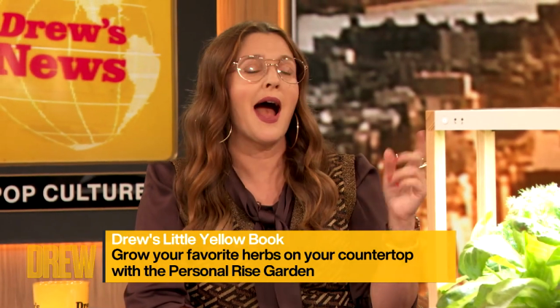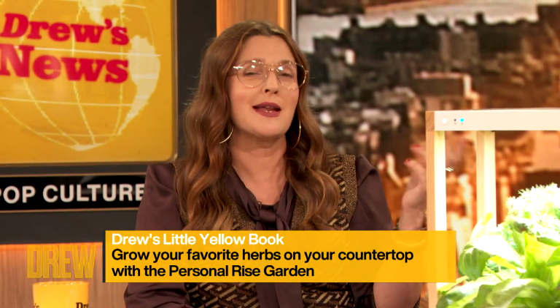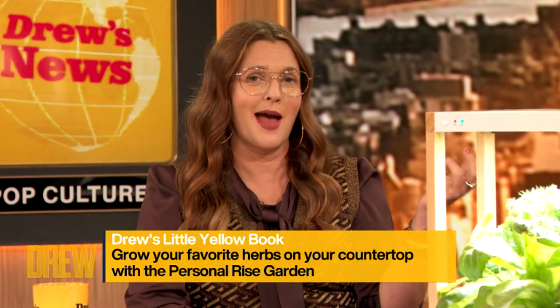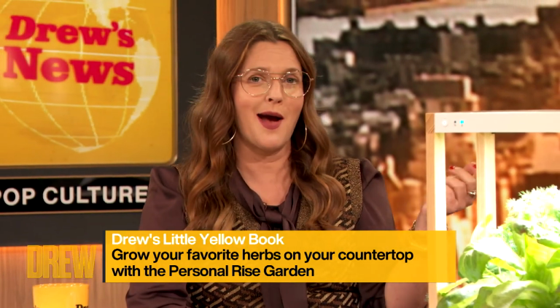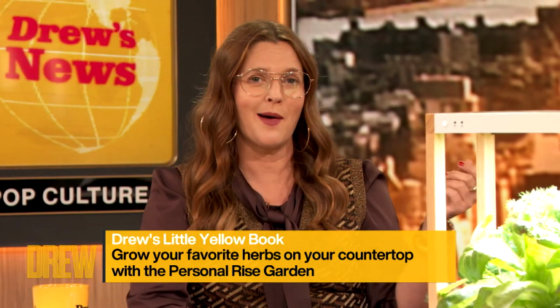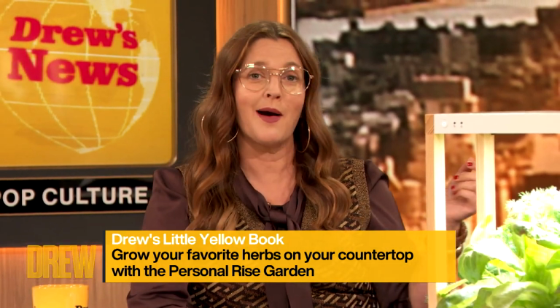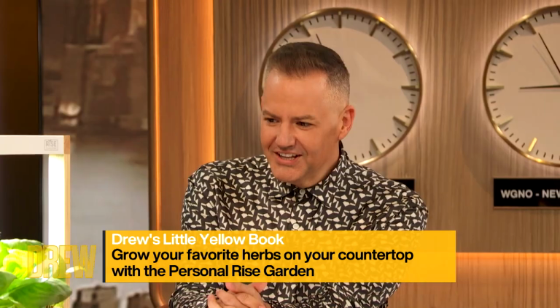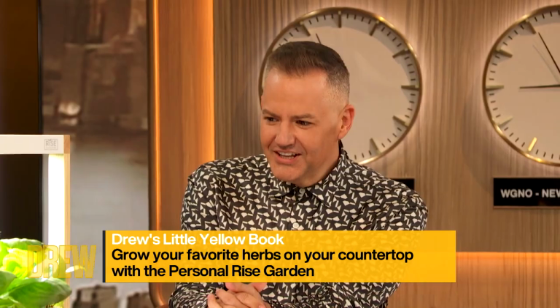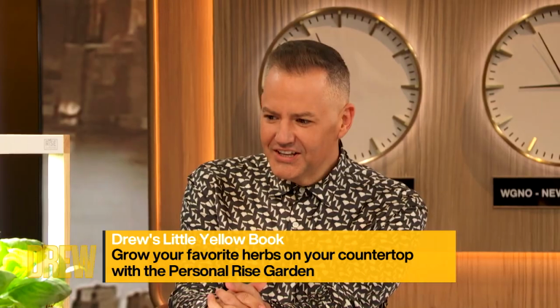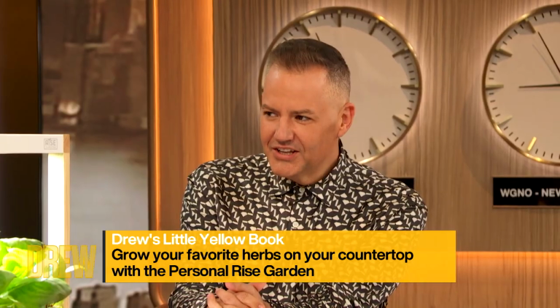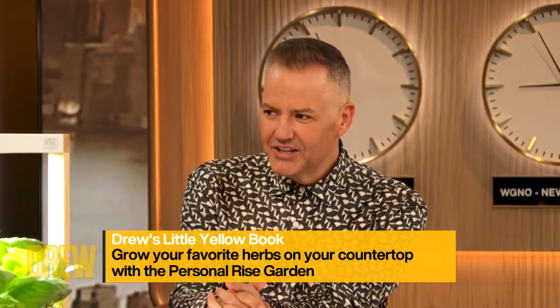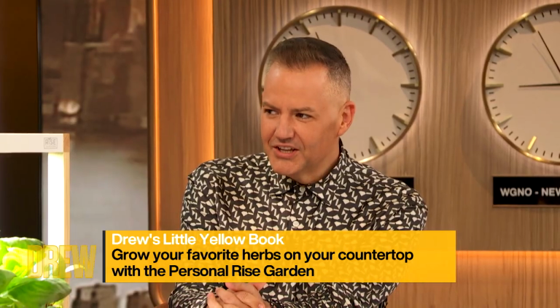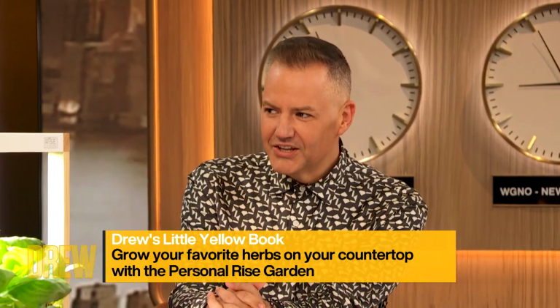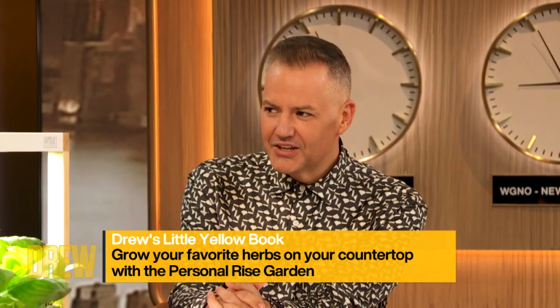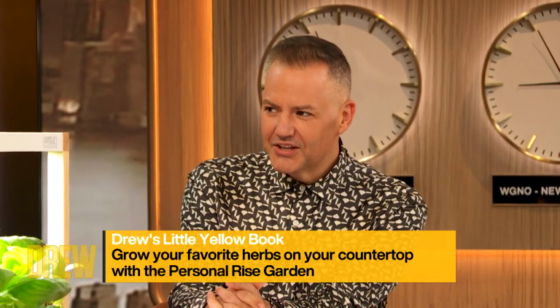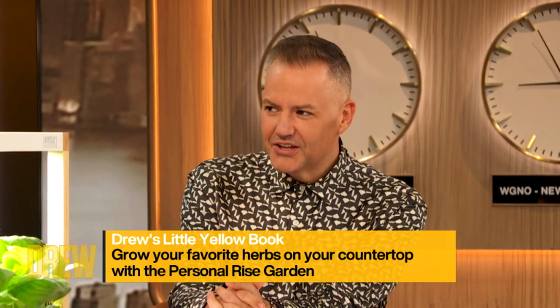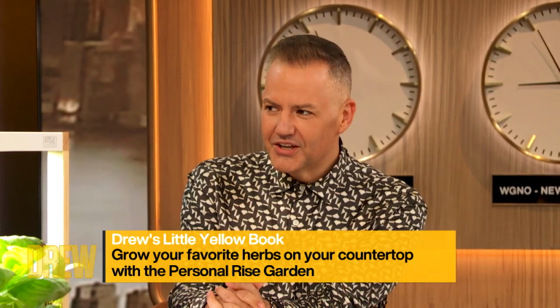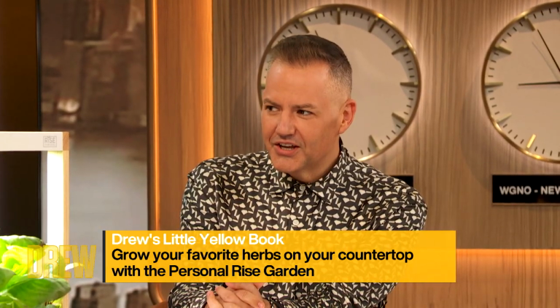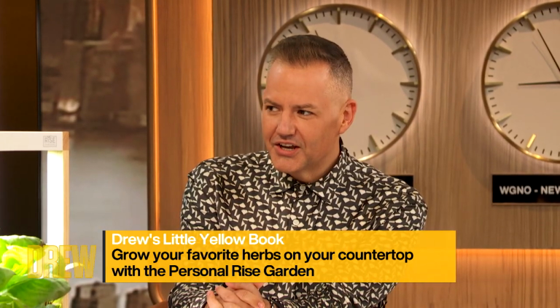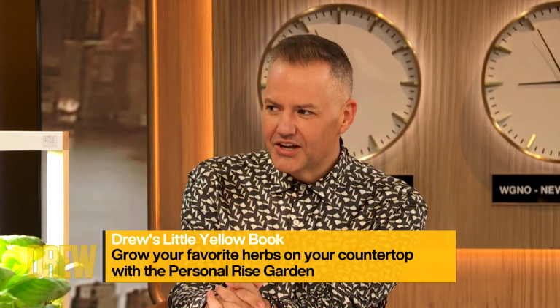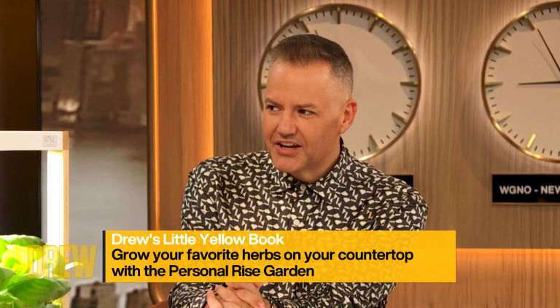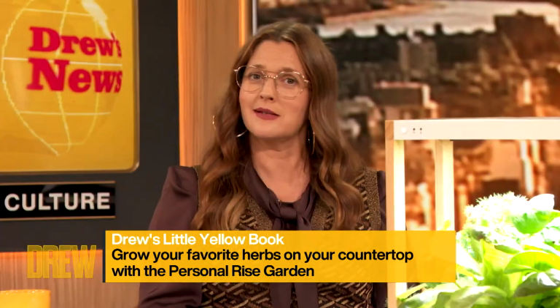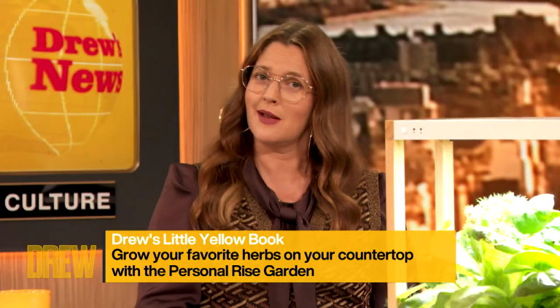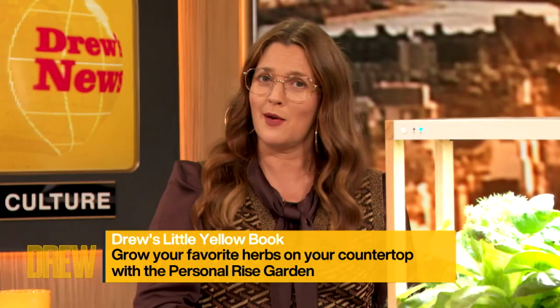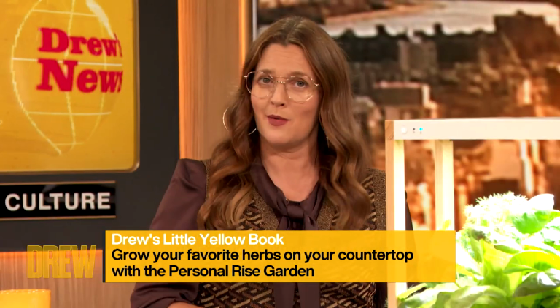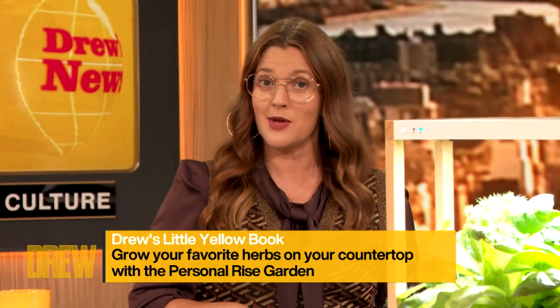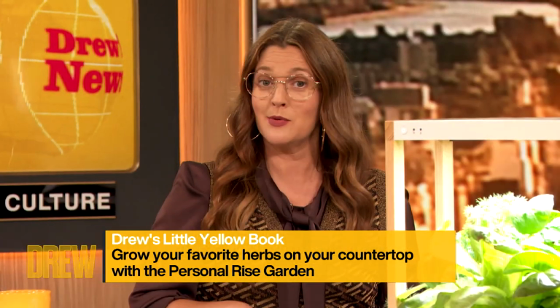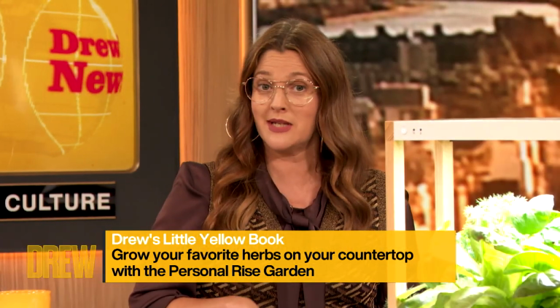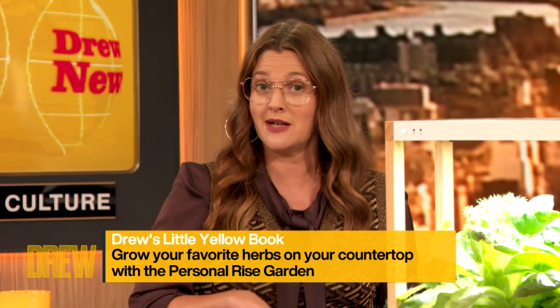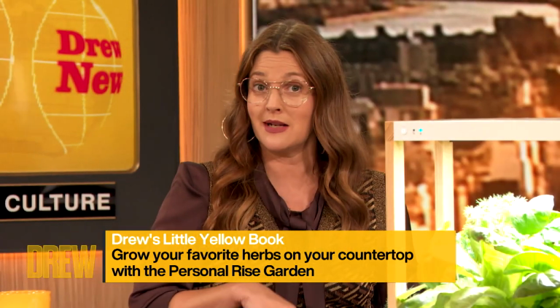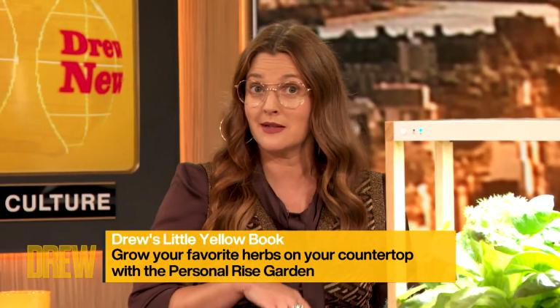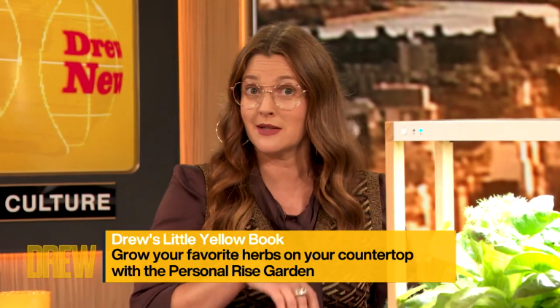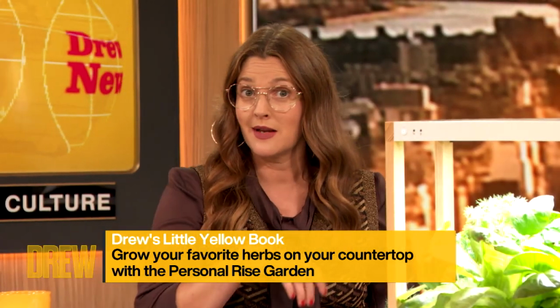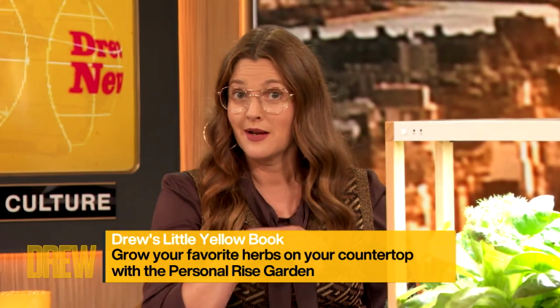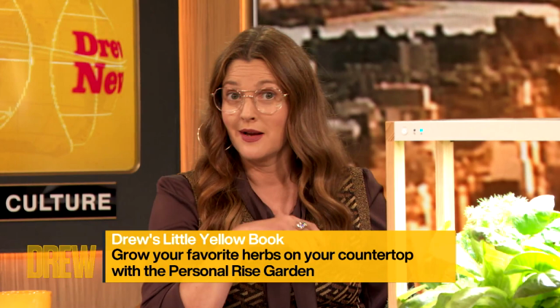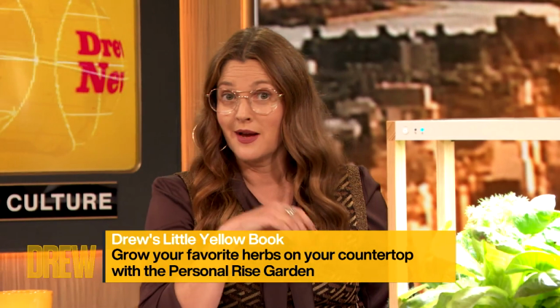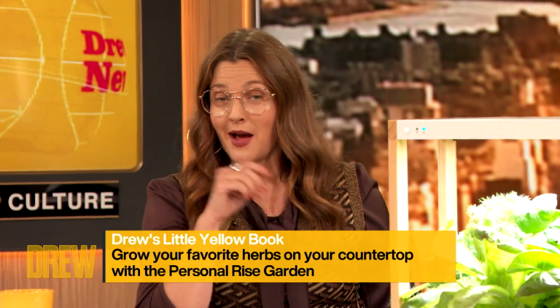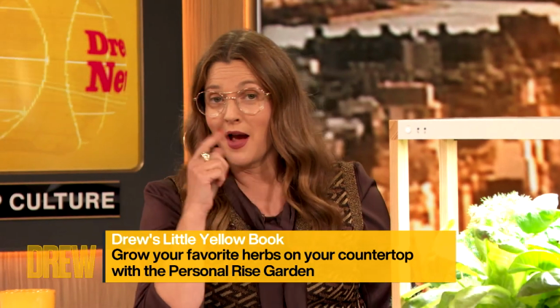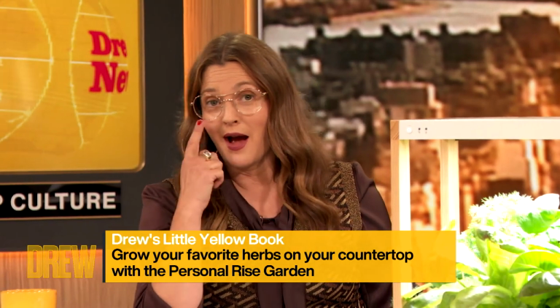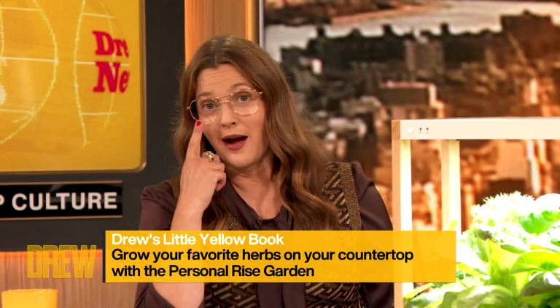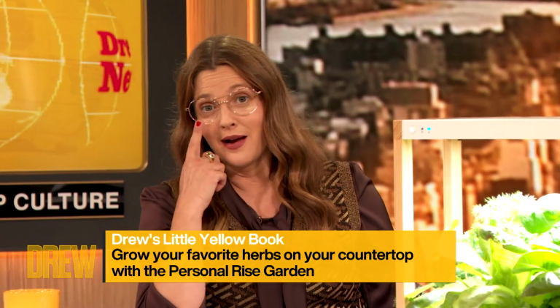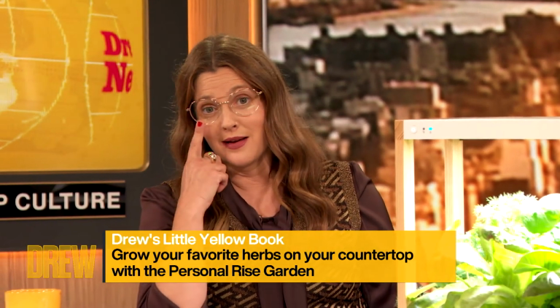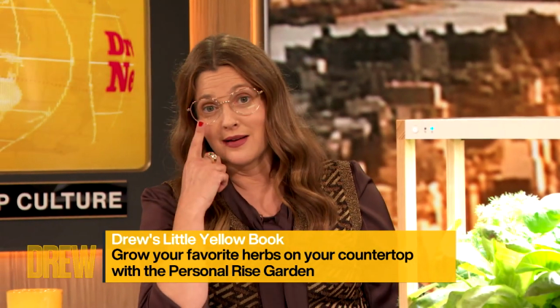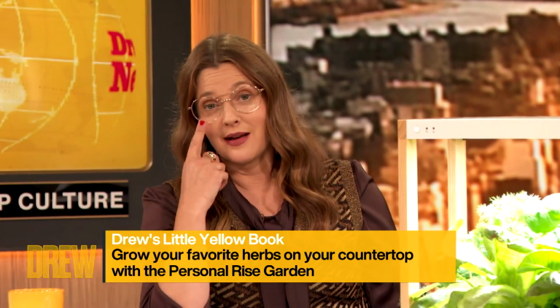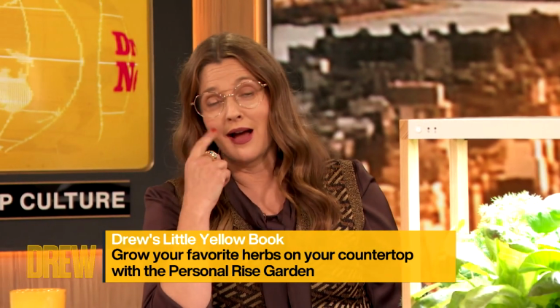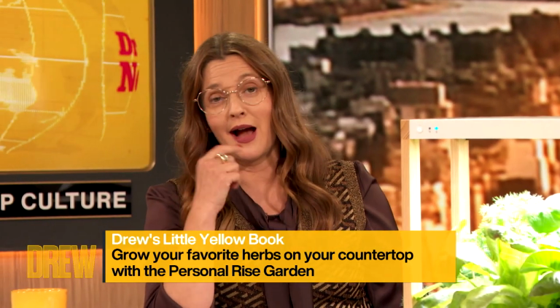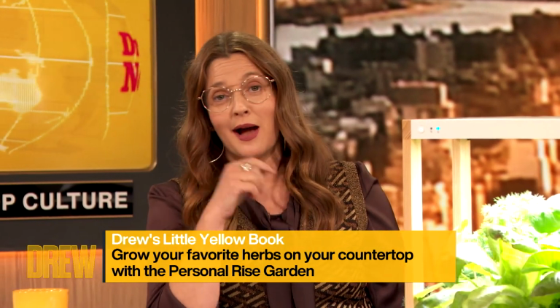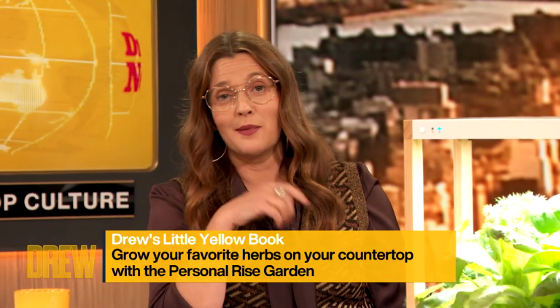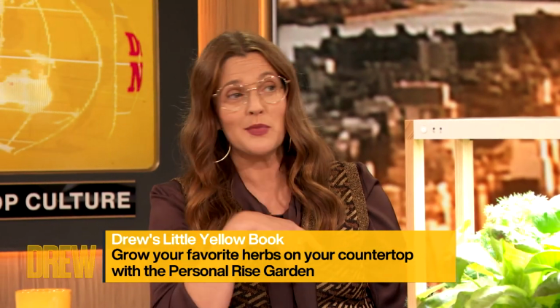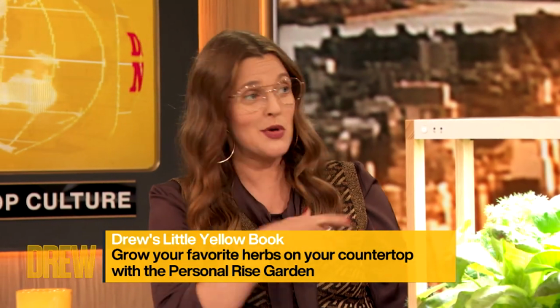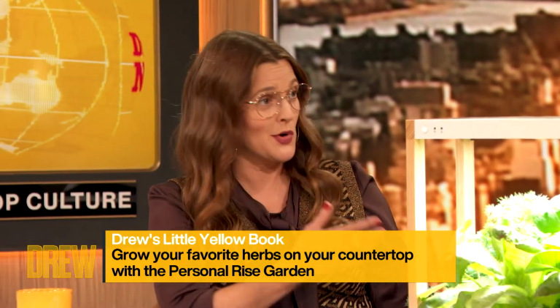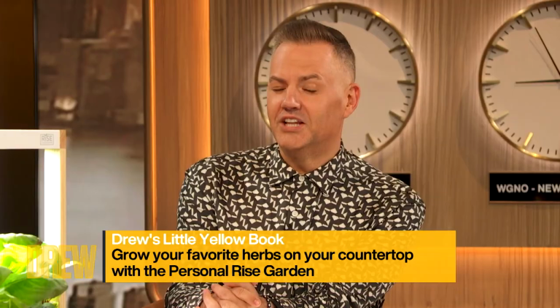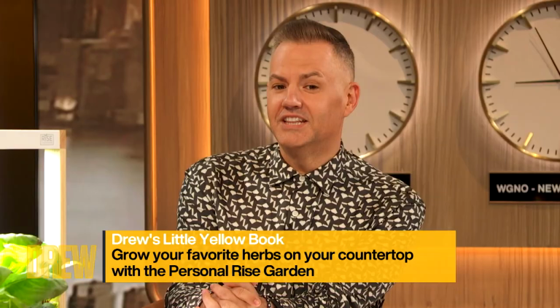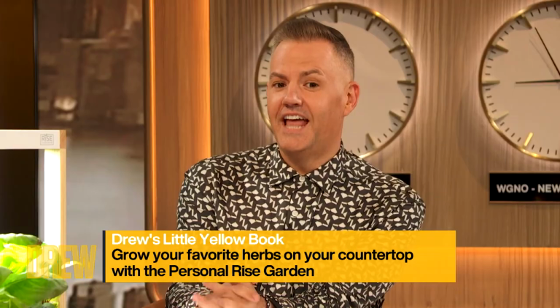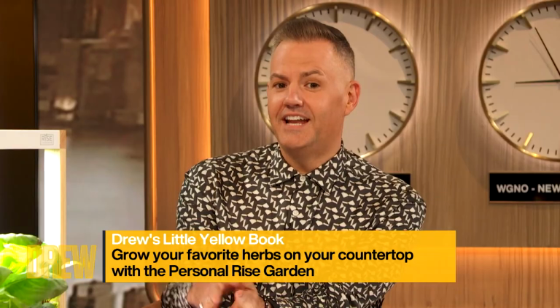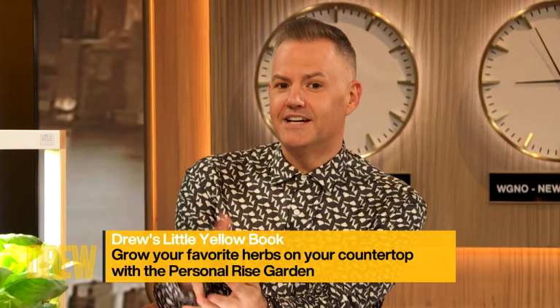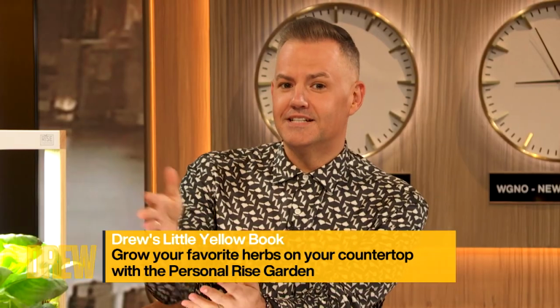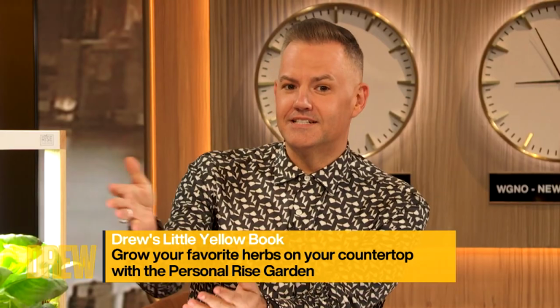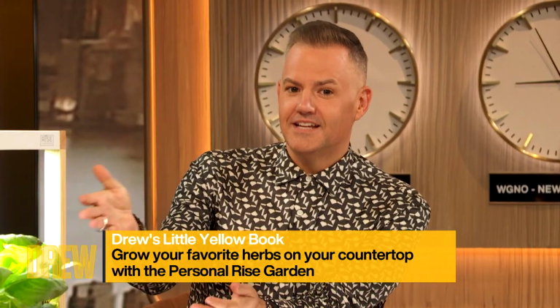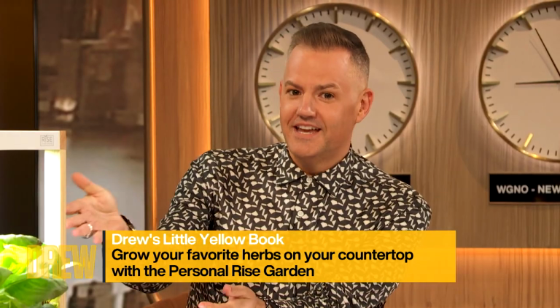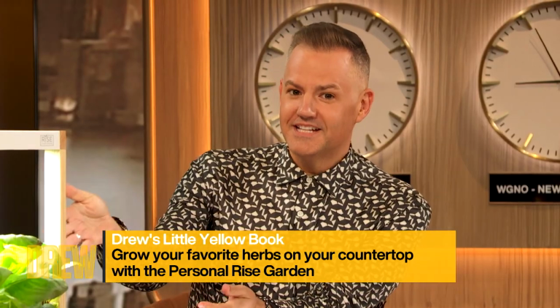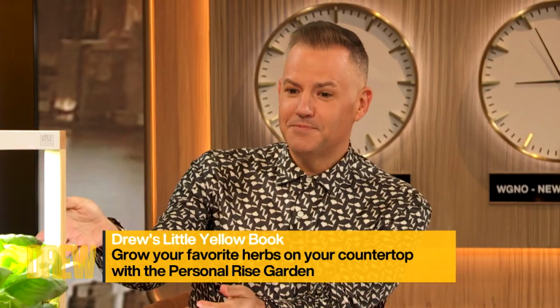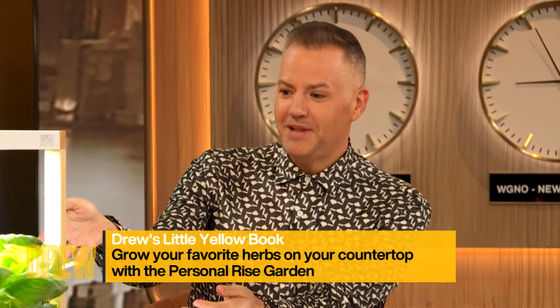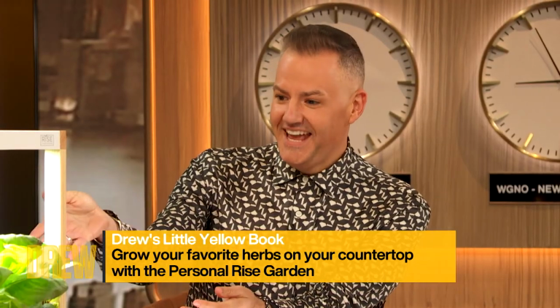I know. You thought you knew what this was? No, you didn't. I didn't. Well, let us explain.